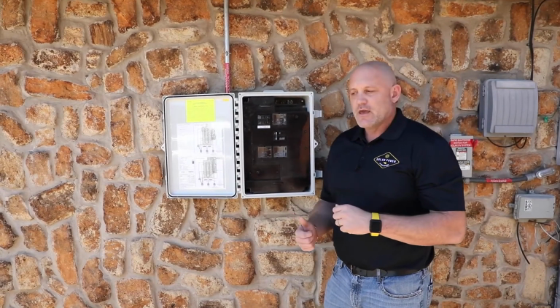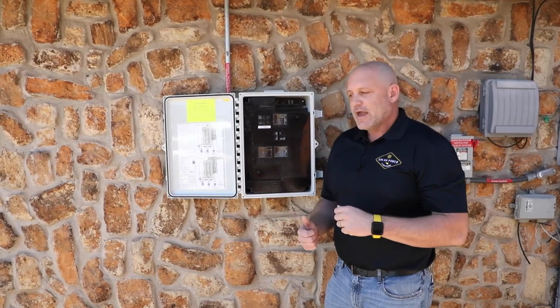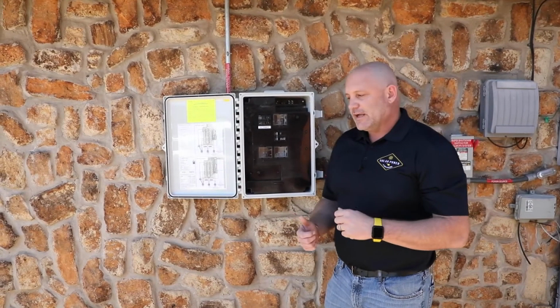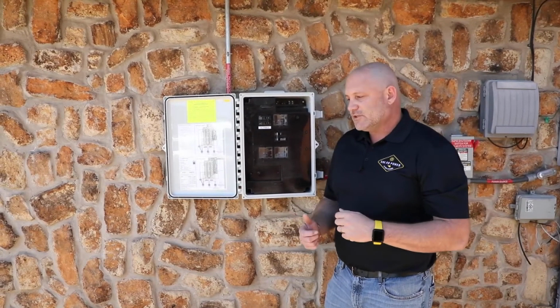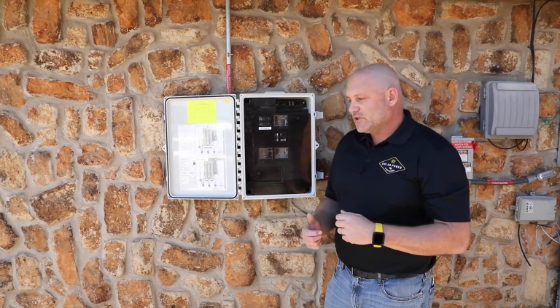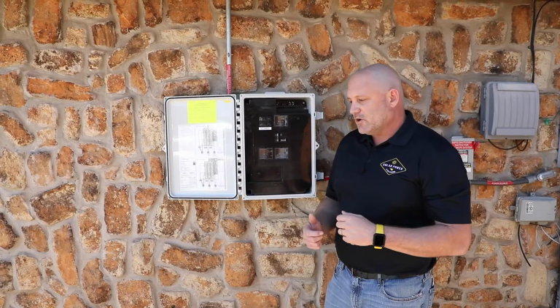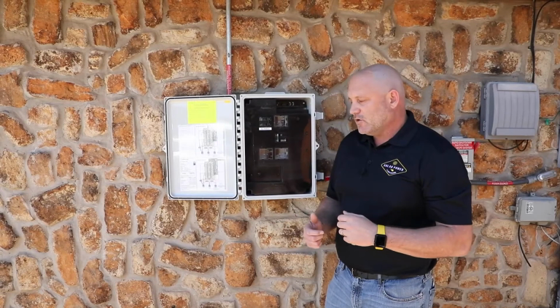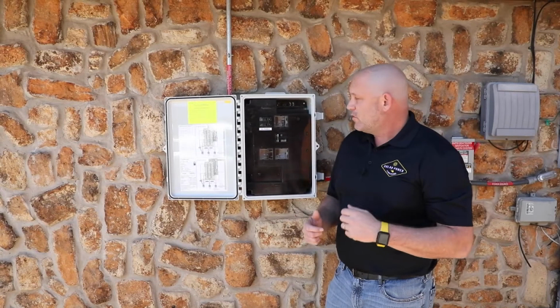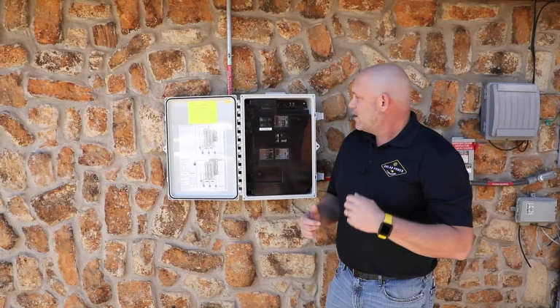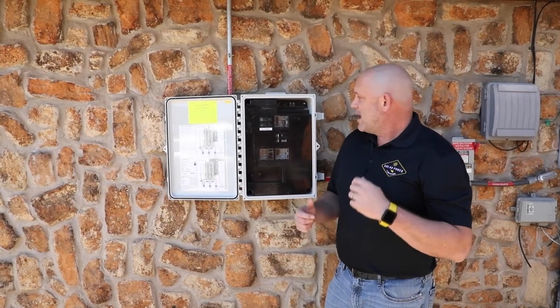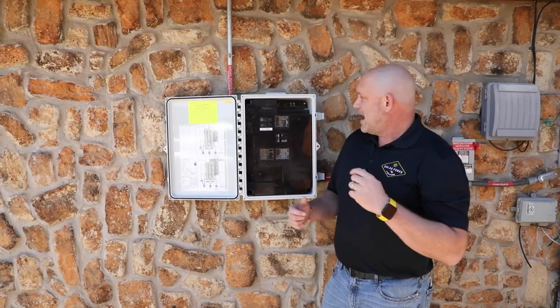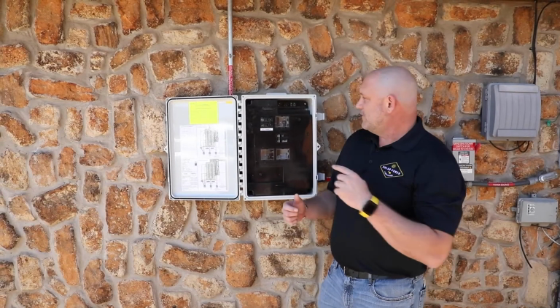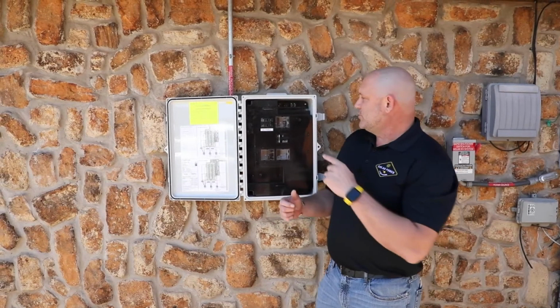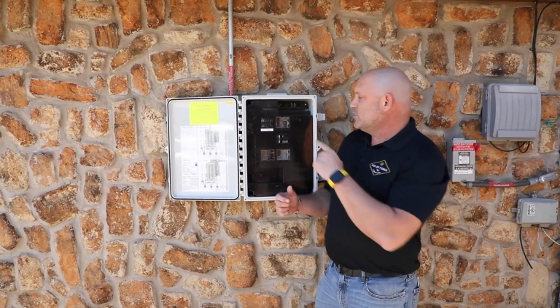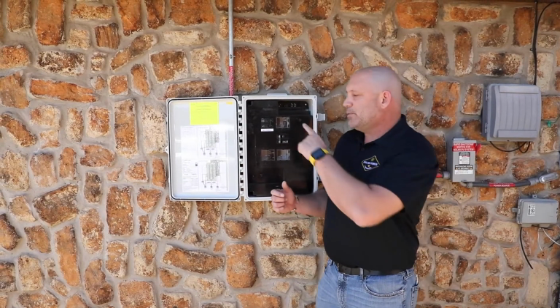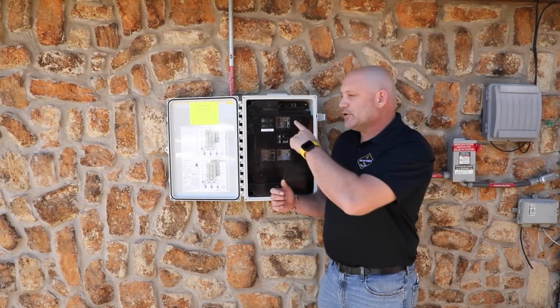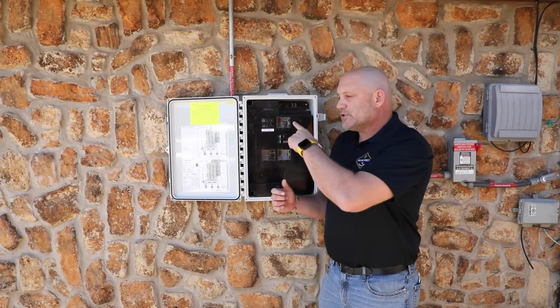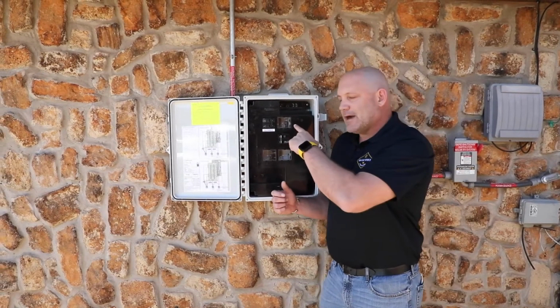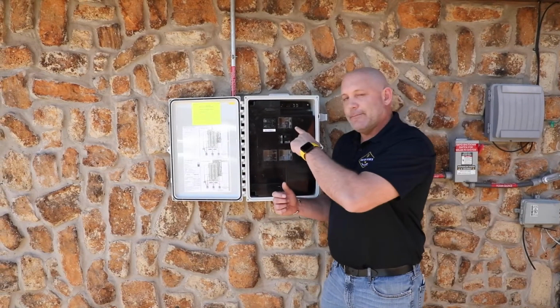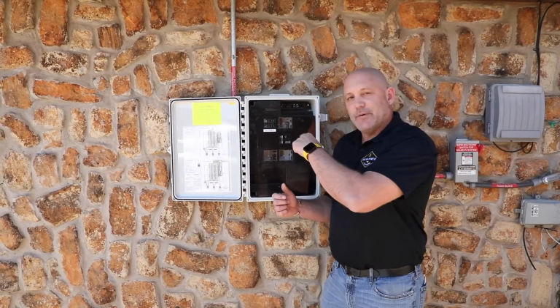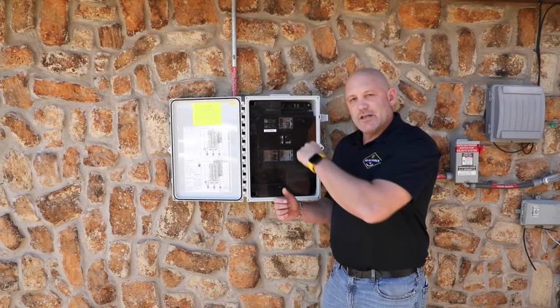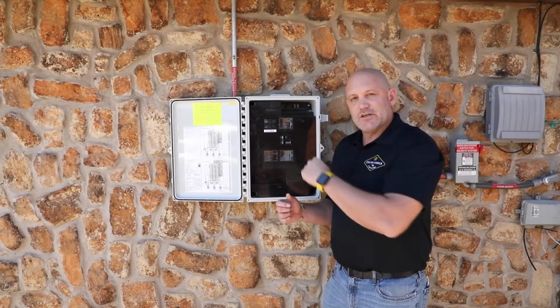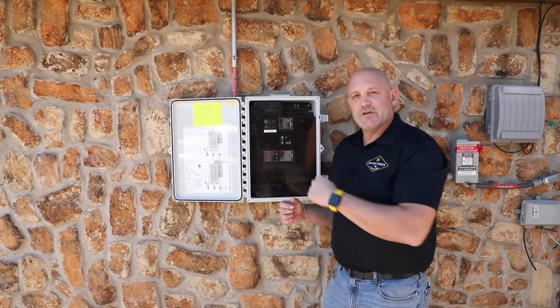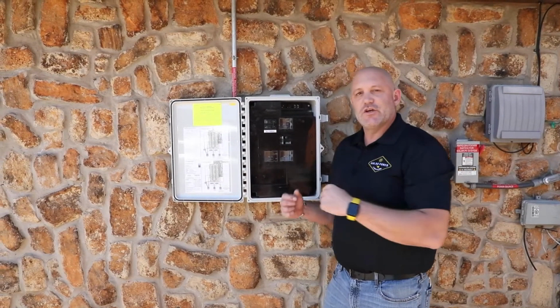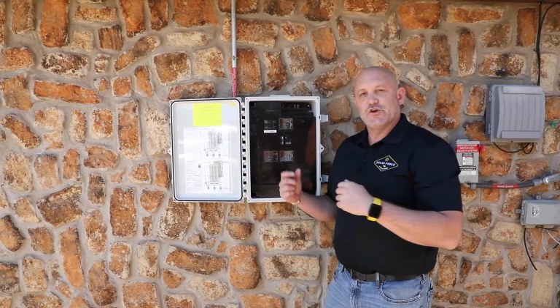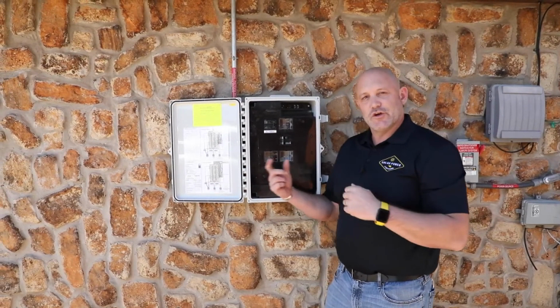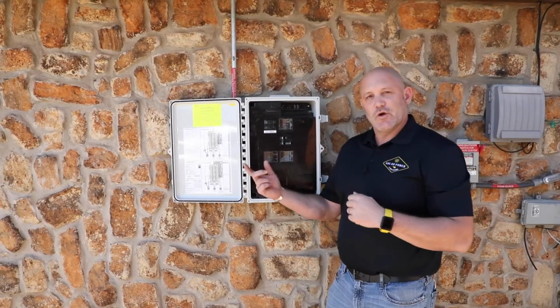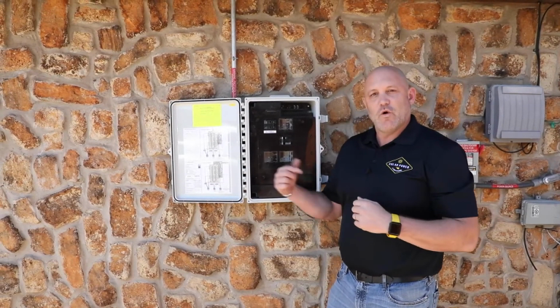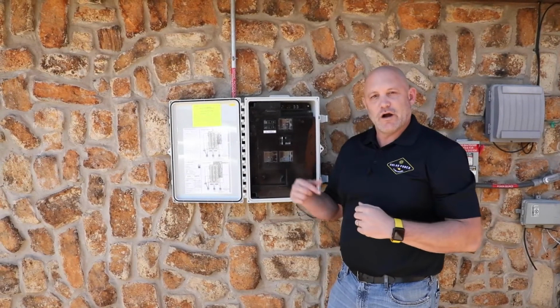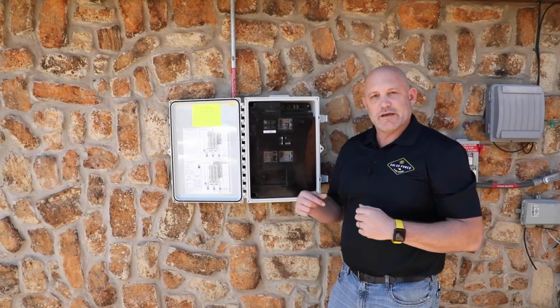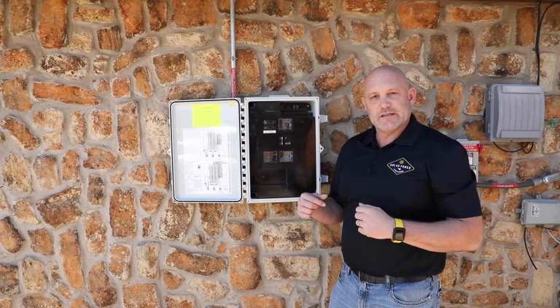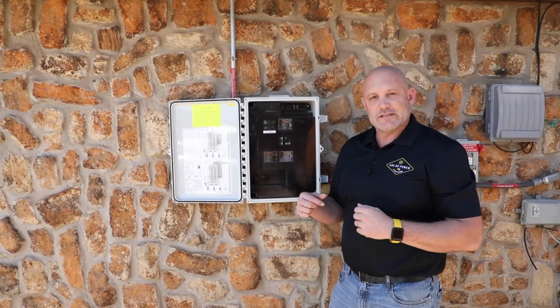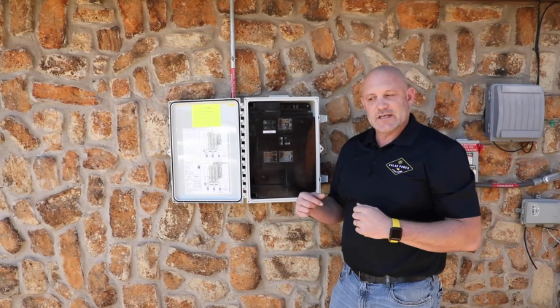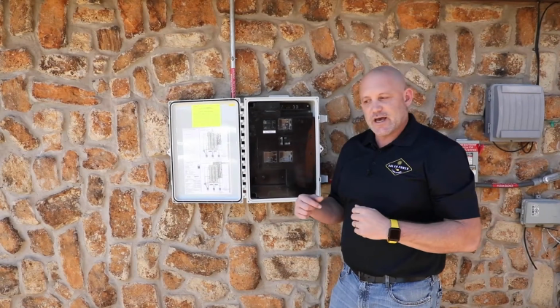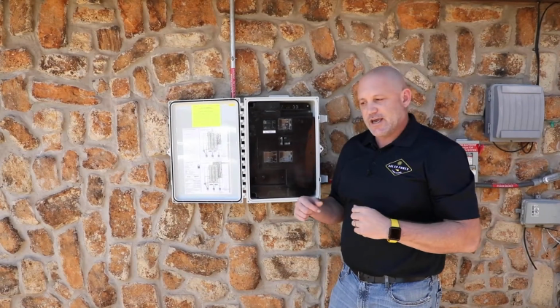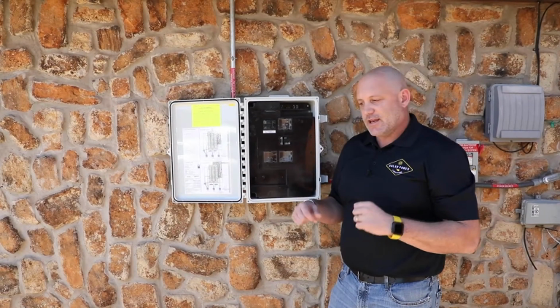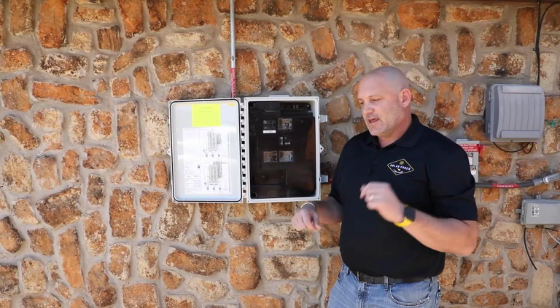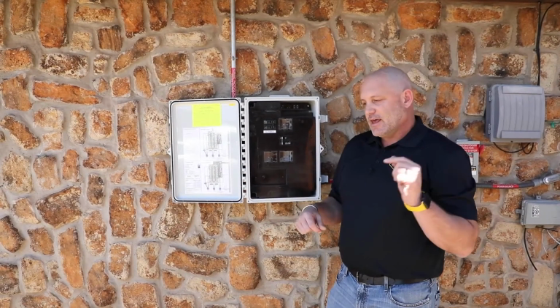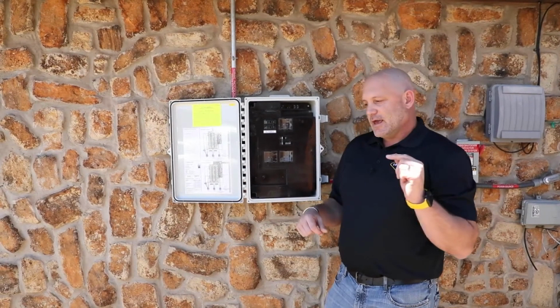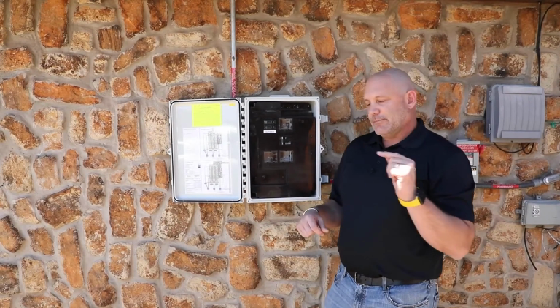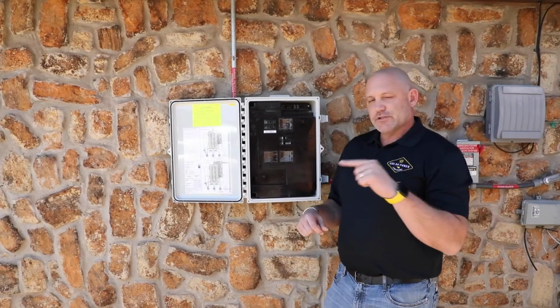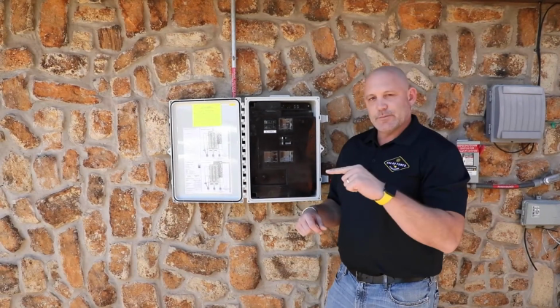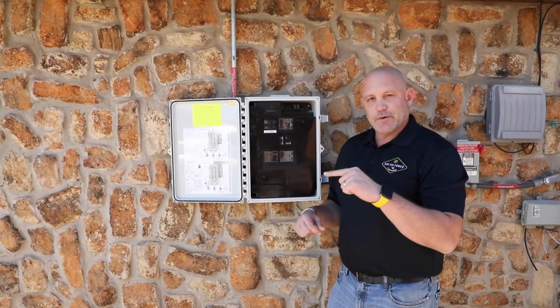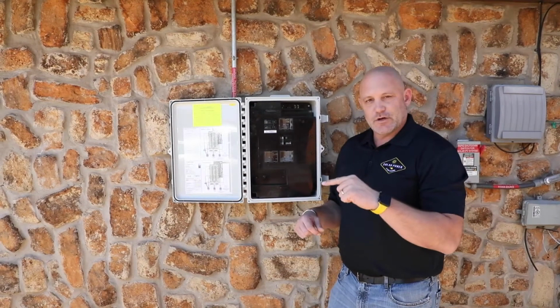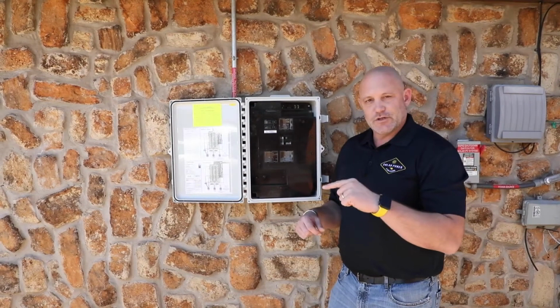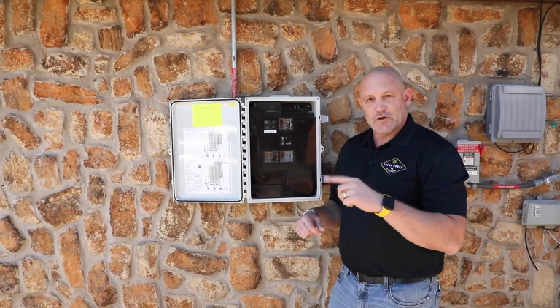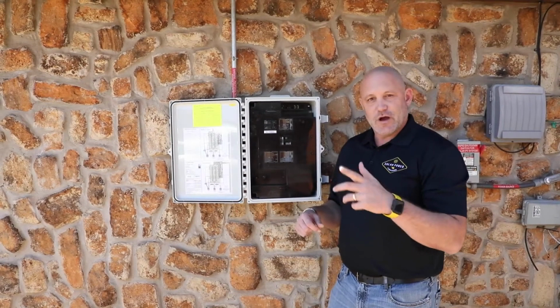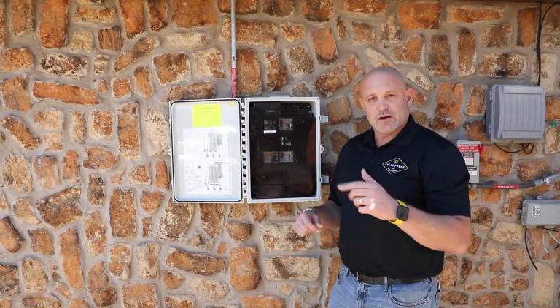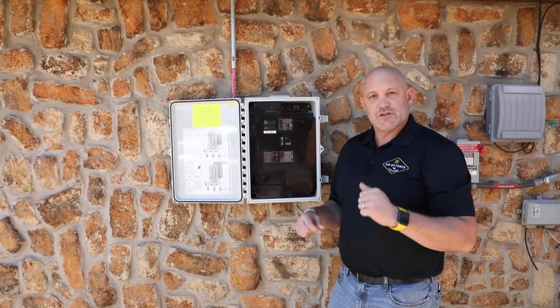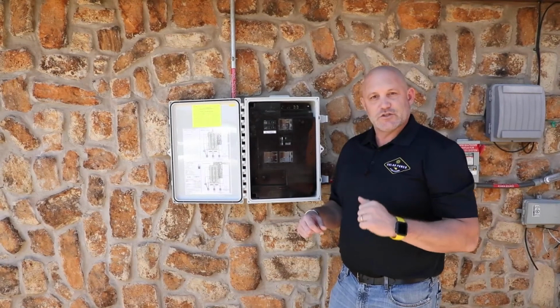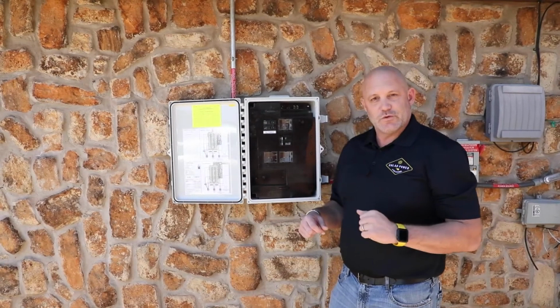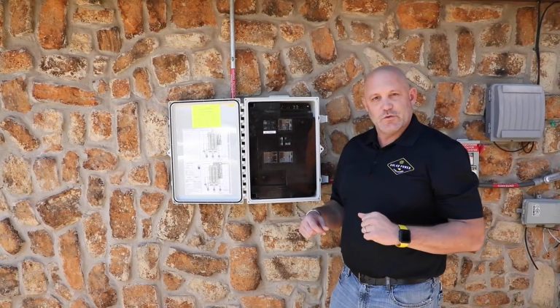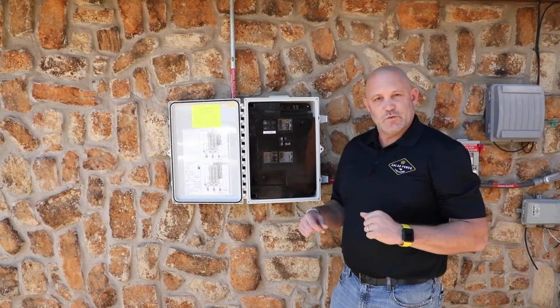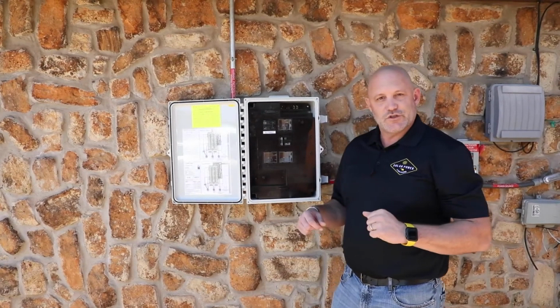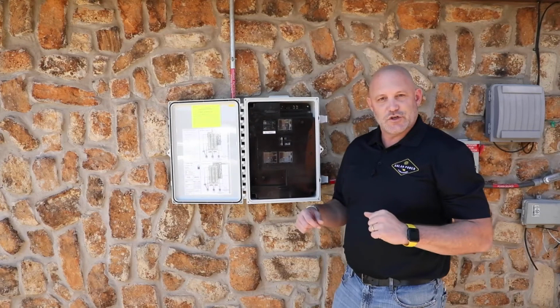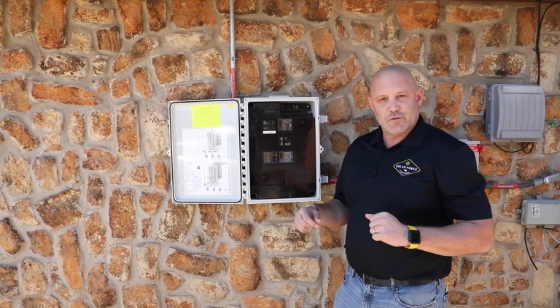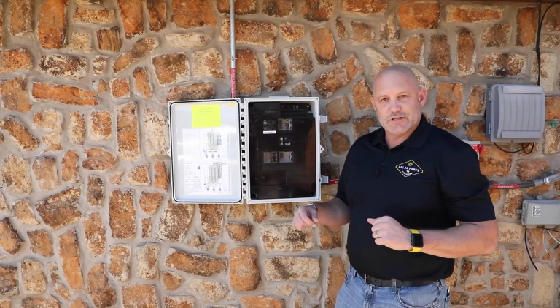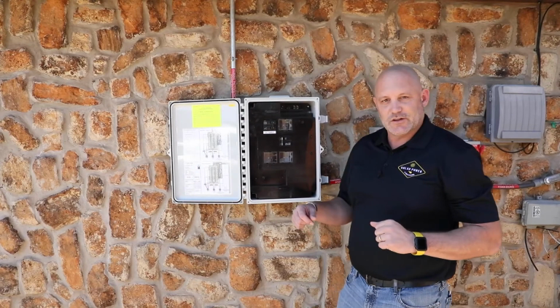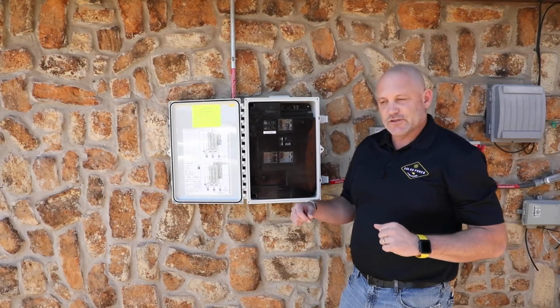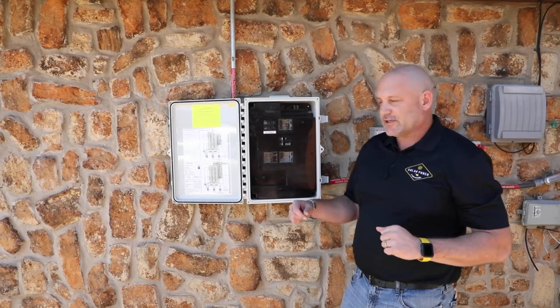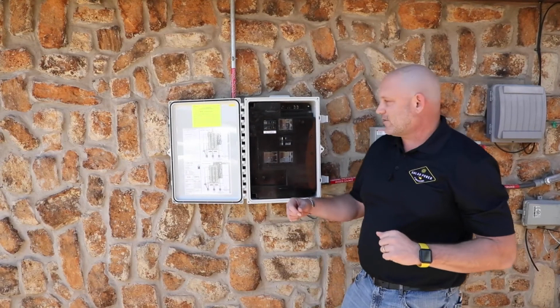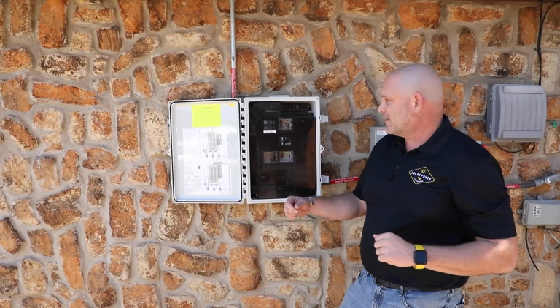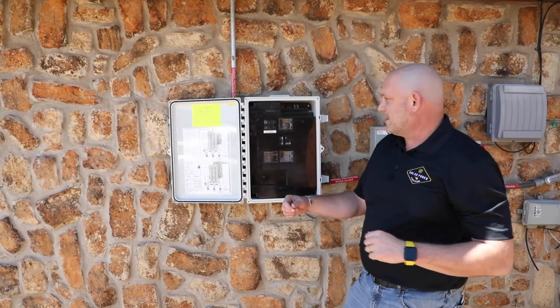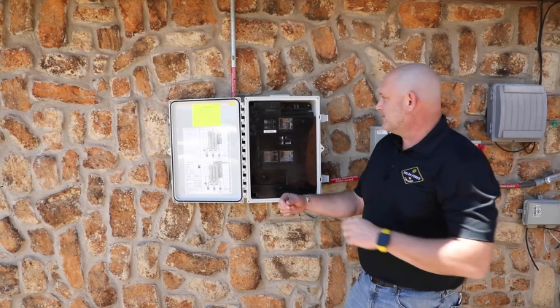After you push that button, you're going to walk inside and push a button on your router. We'll show you what that looks like right now.